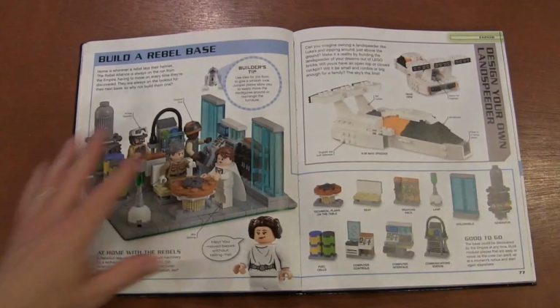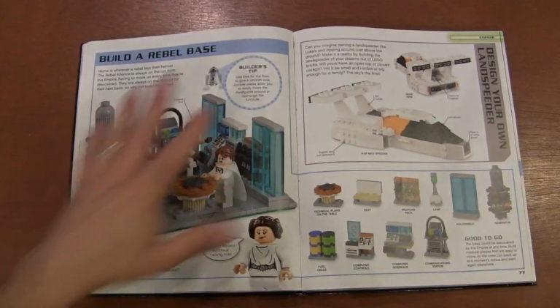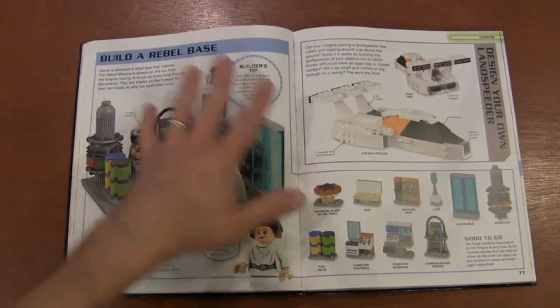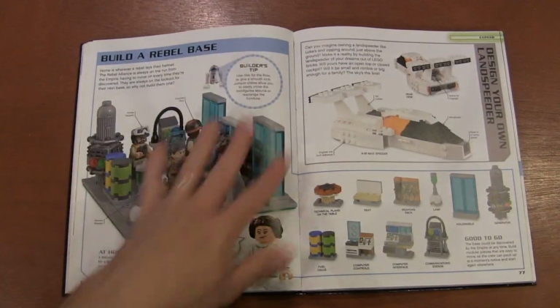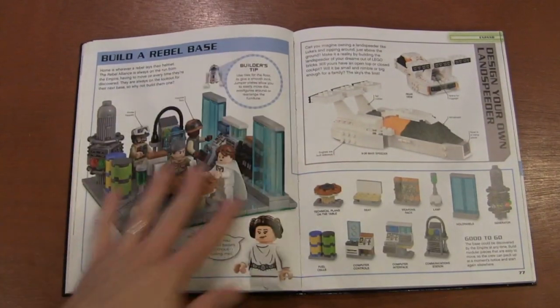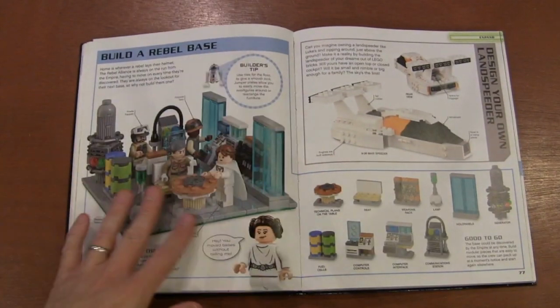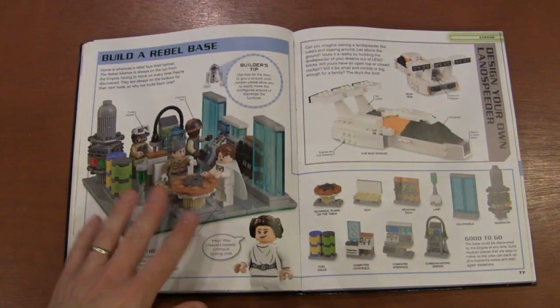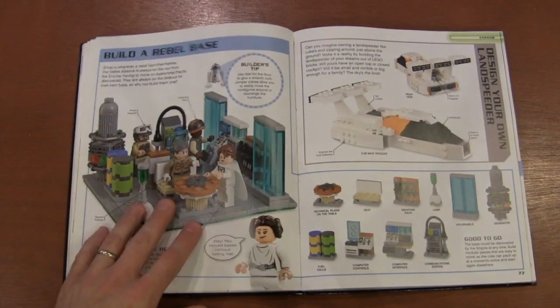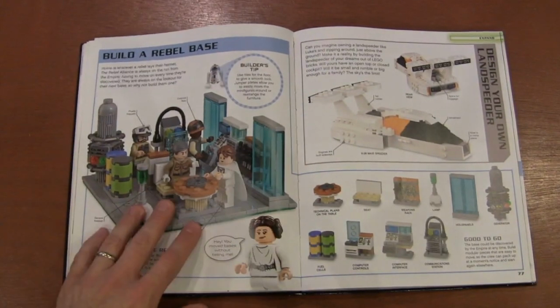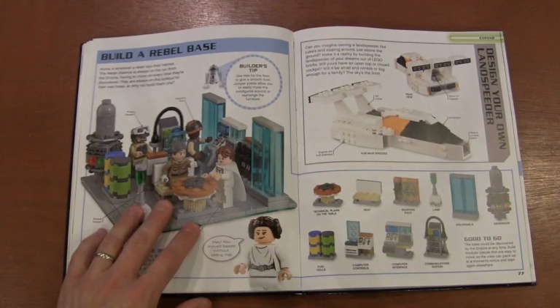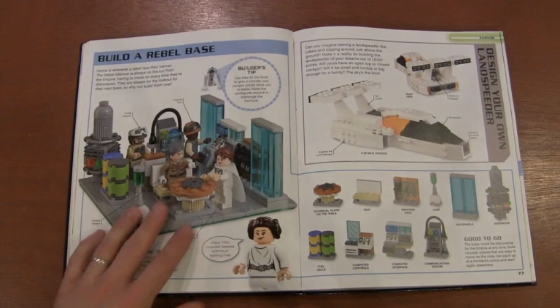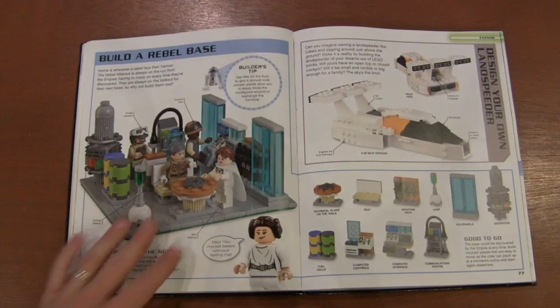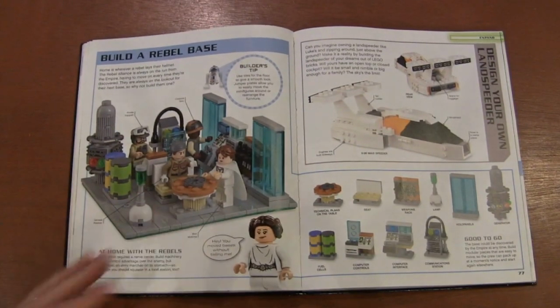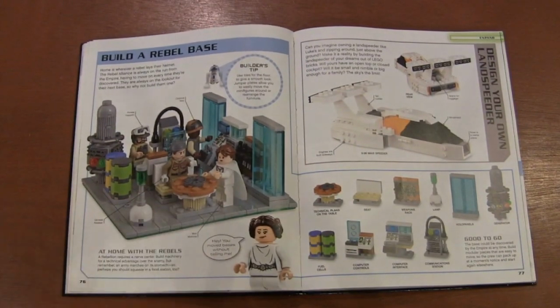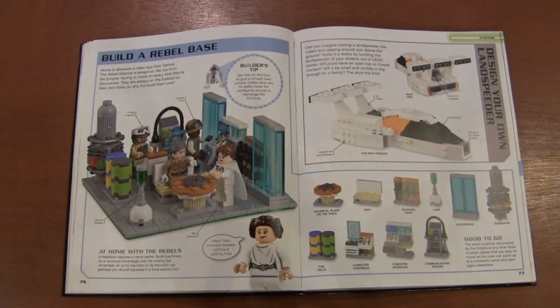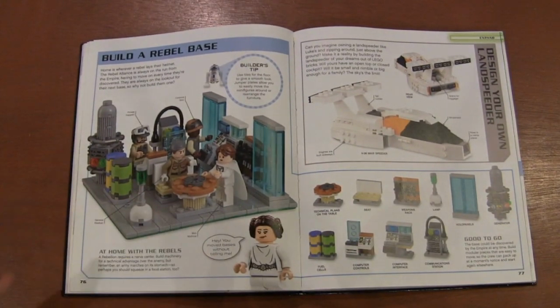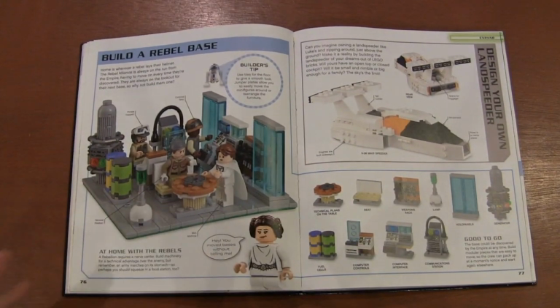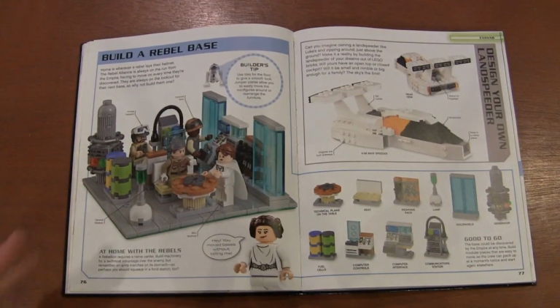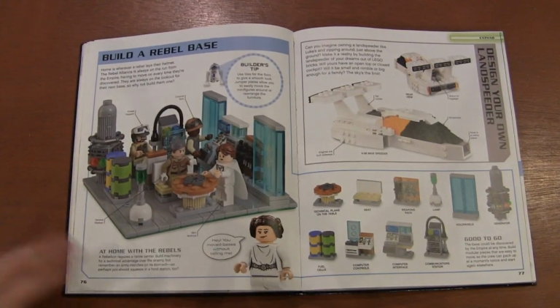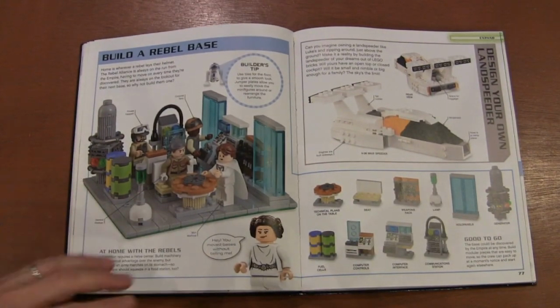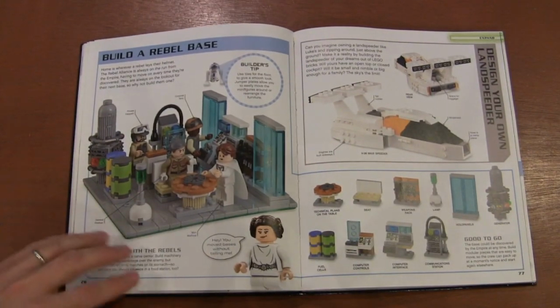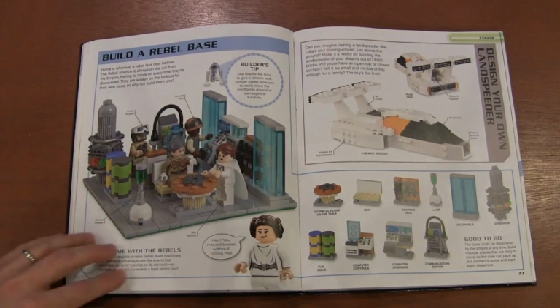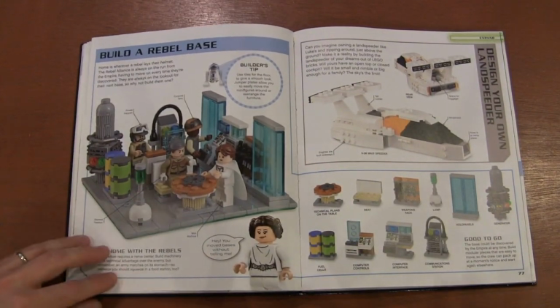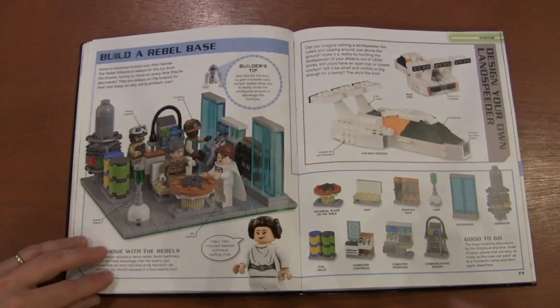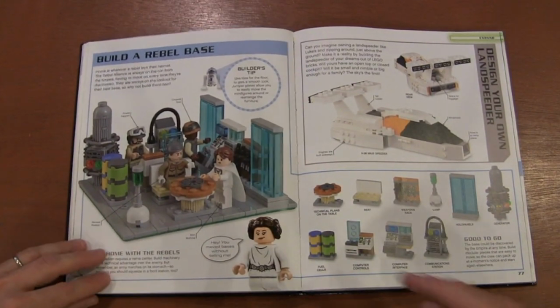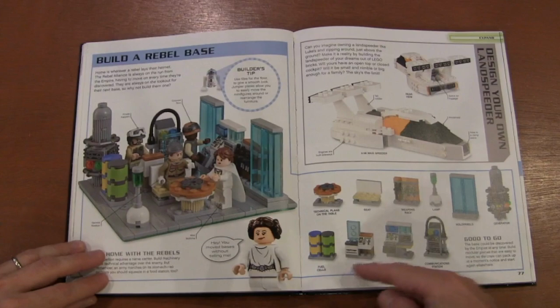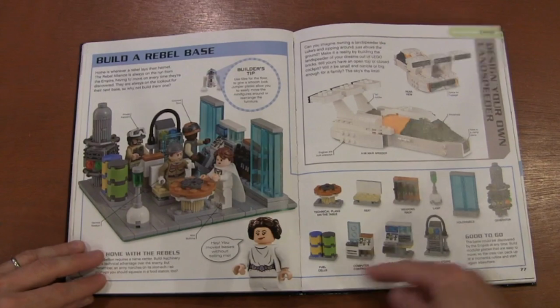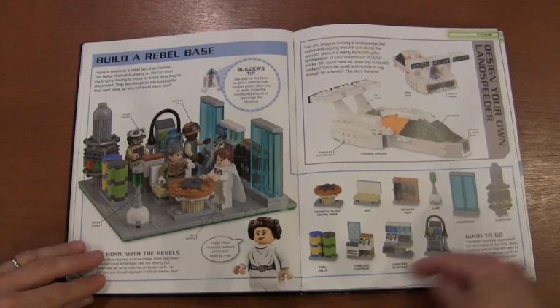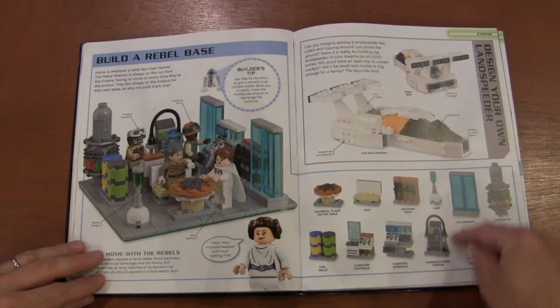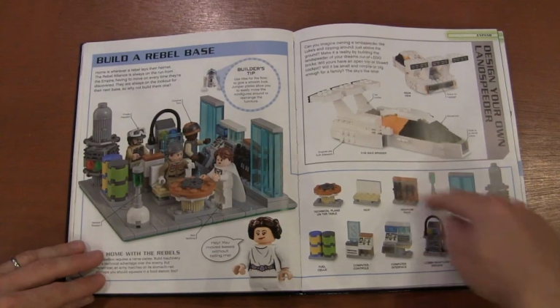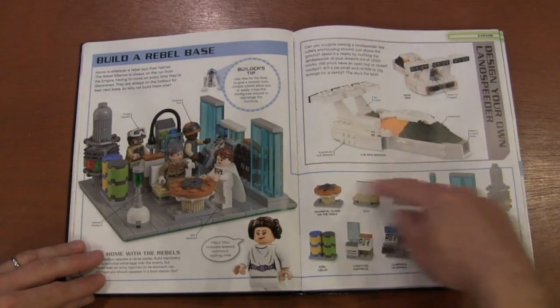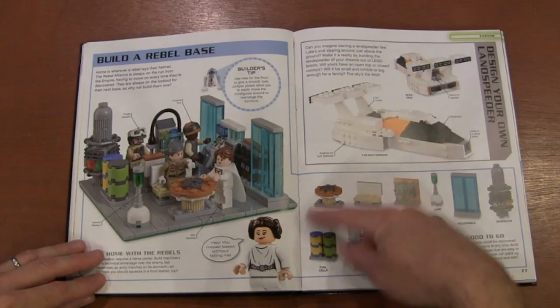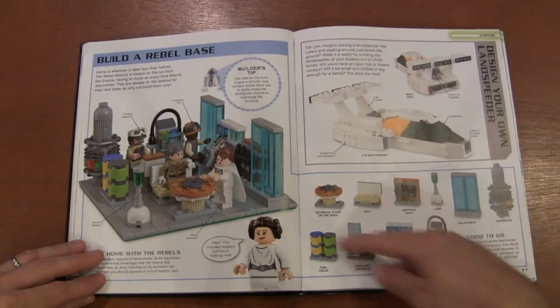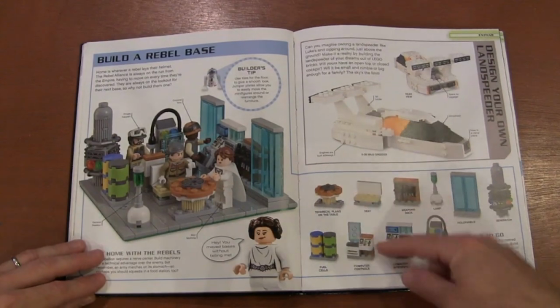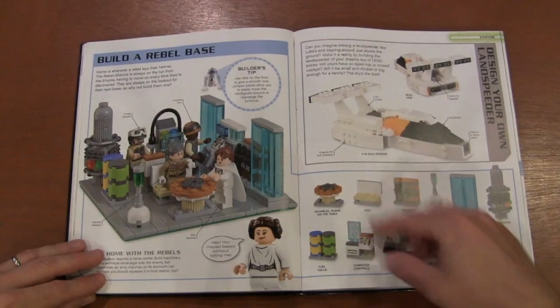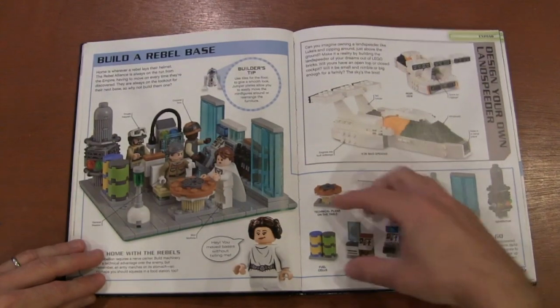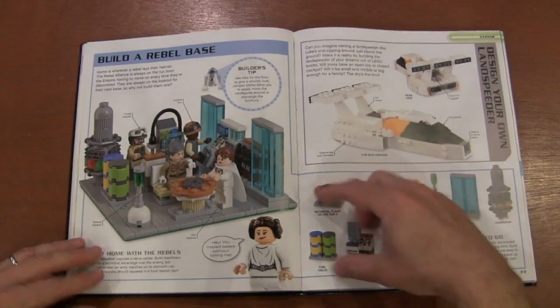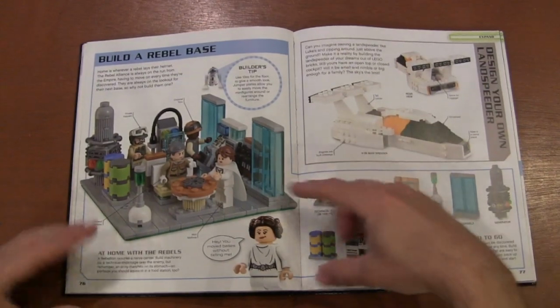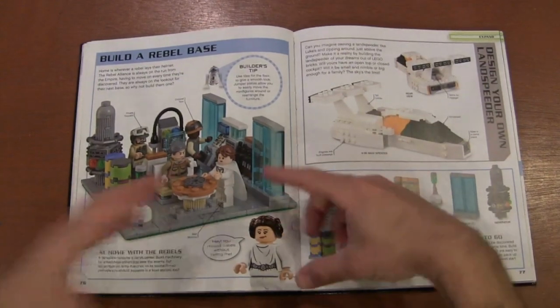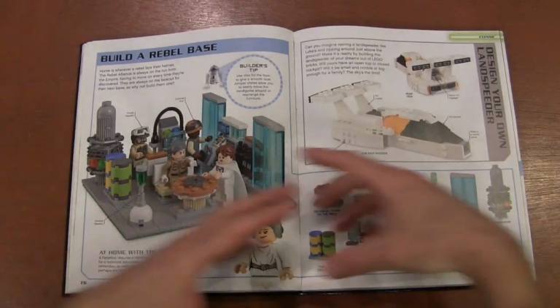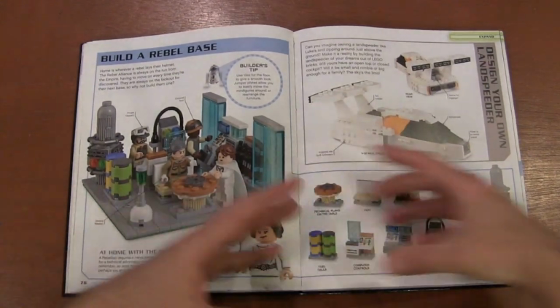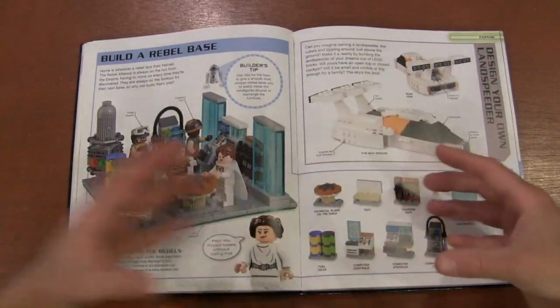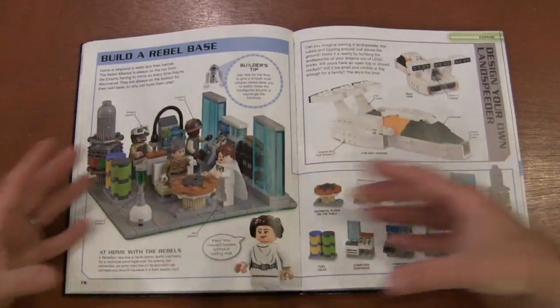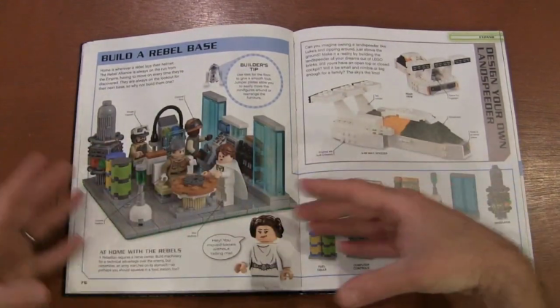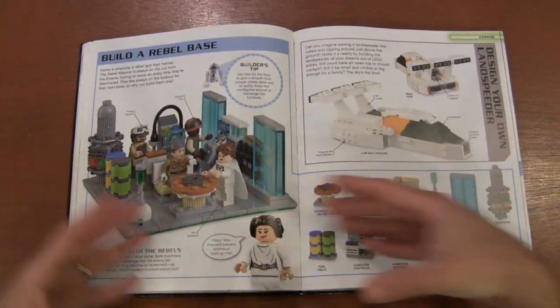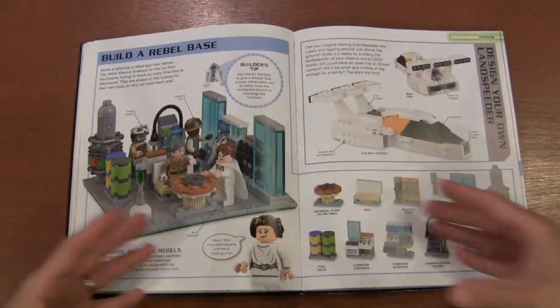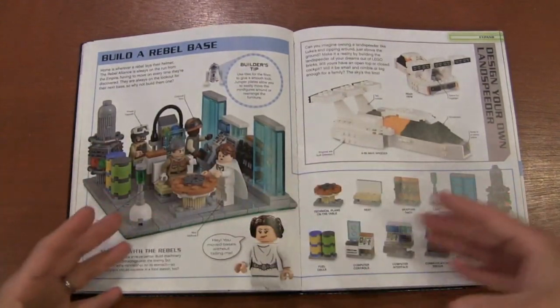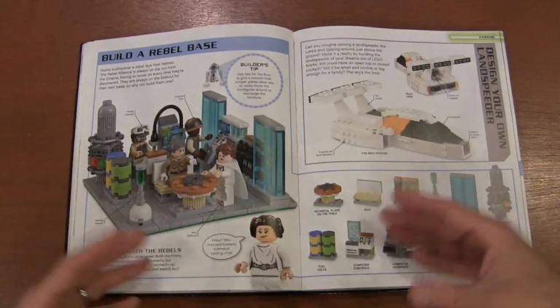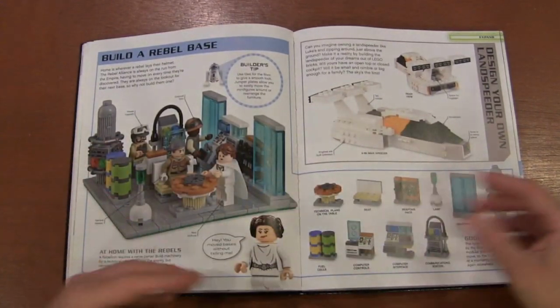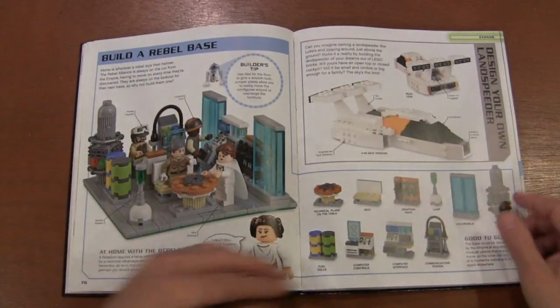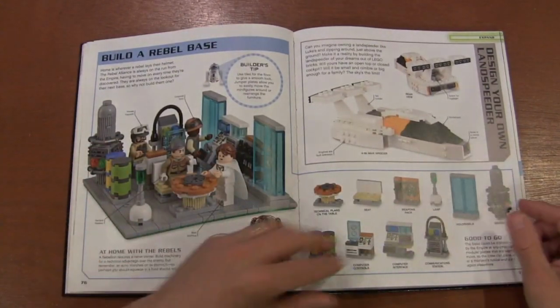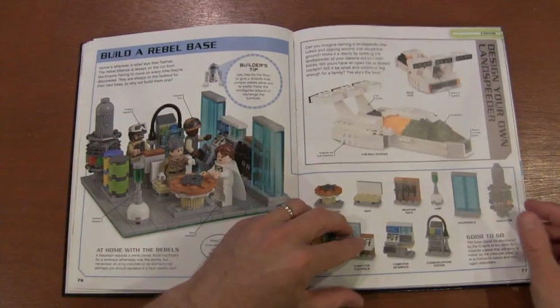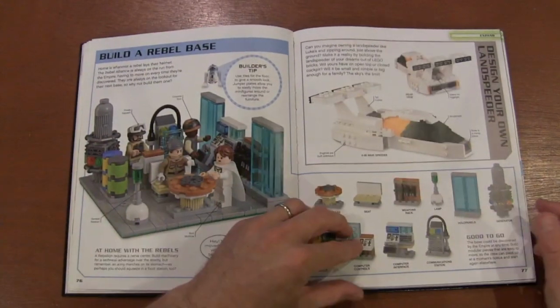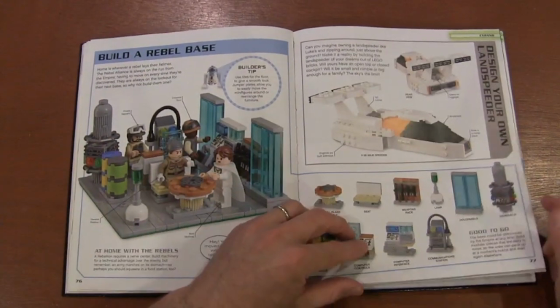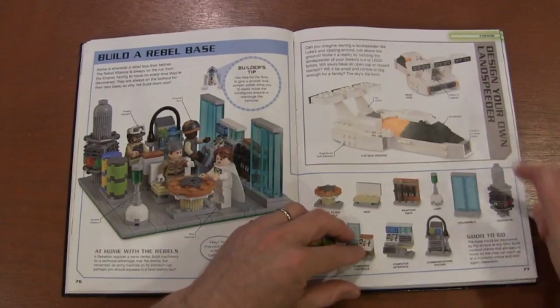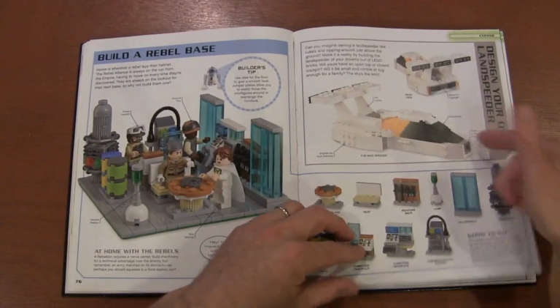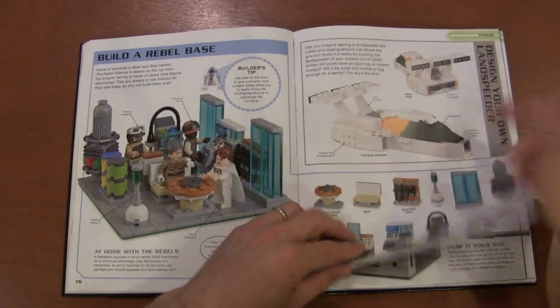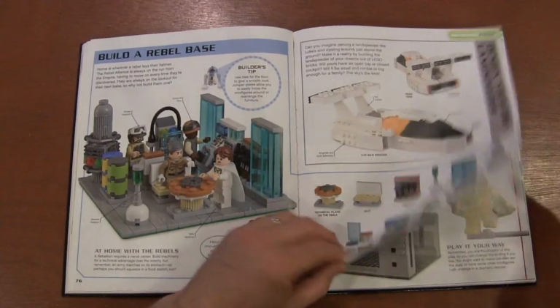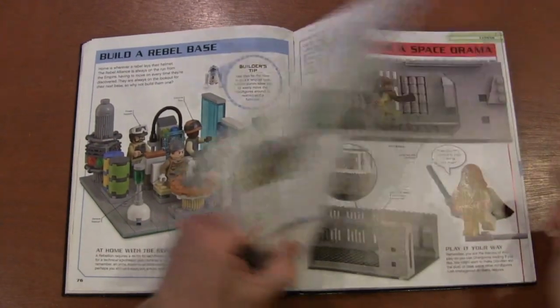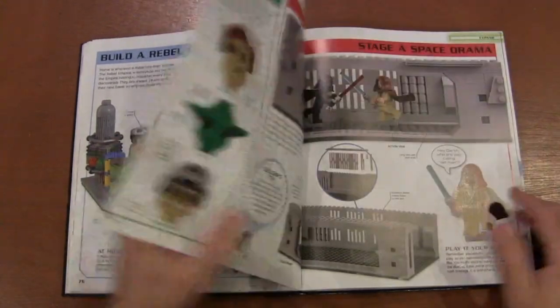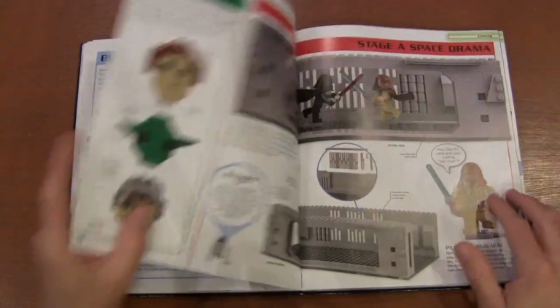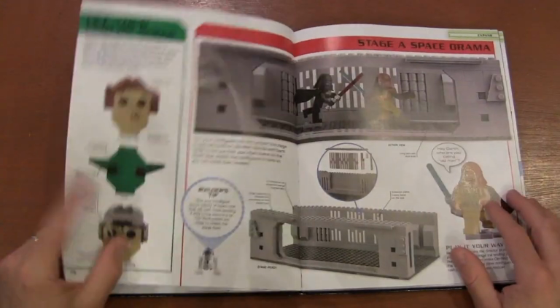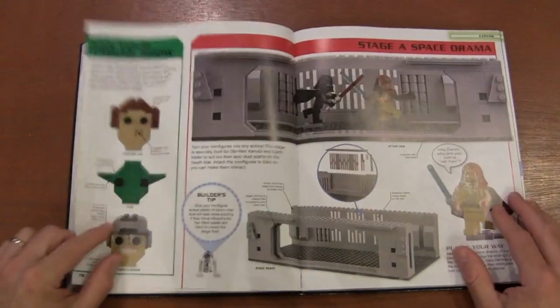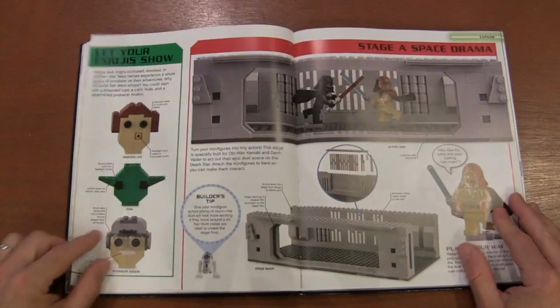Build a little base but make all the different pieces modular so they can be taken in and out and rearranged. Build your own type of speeder.